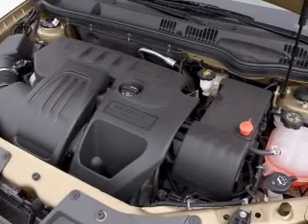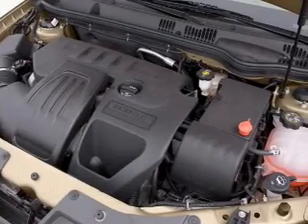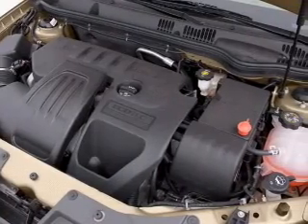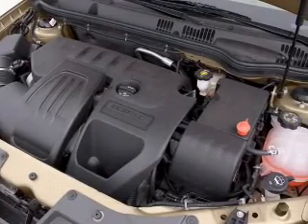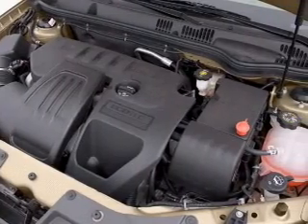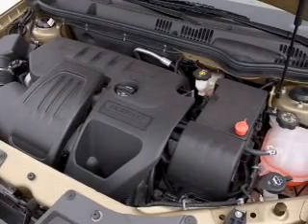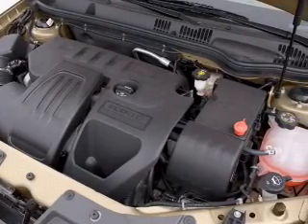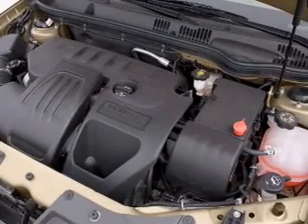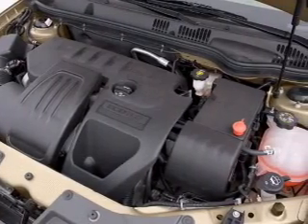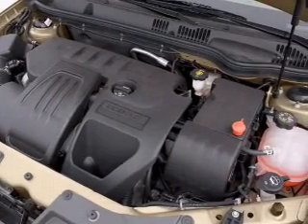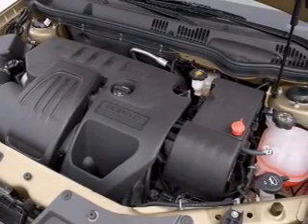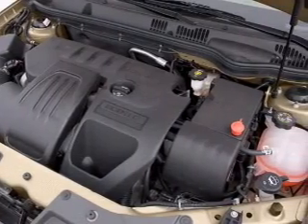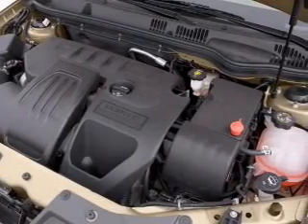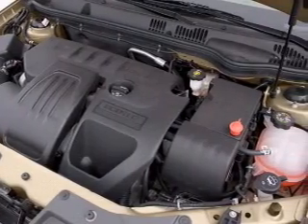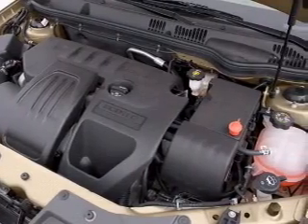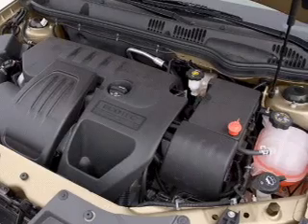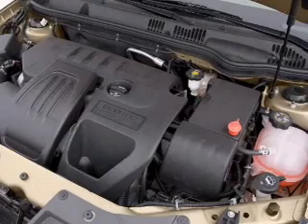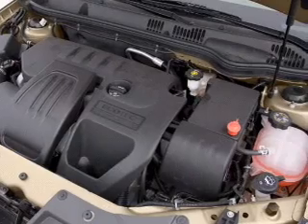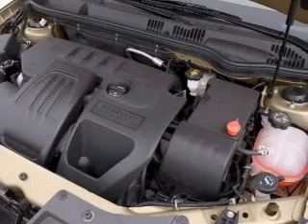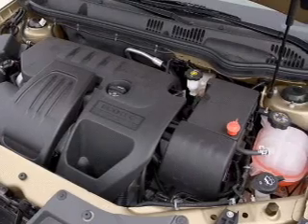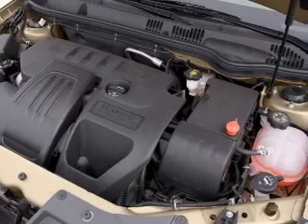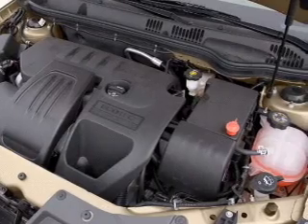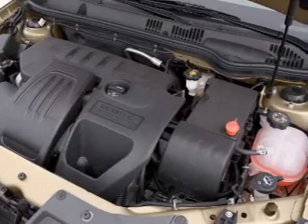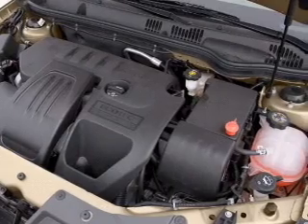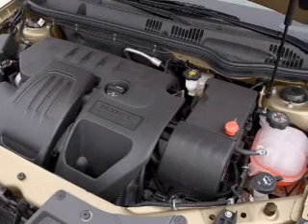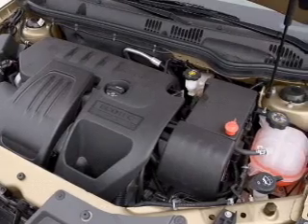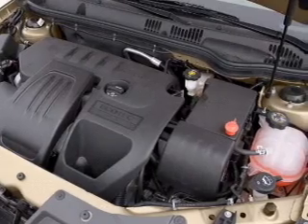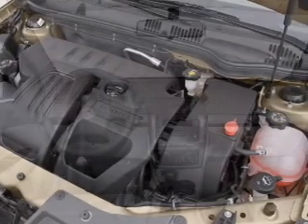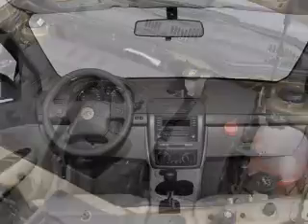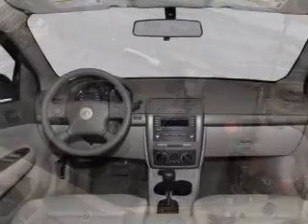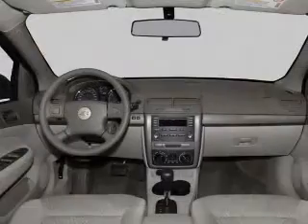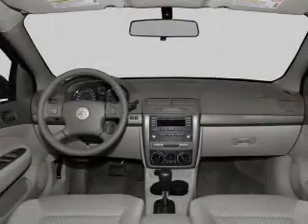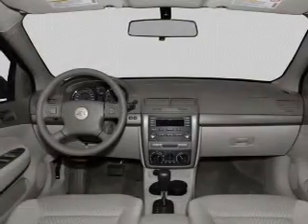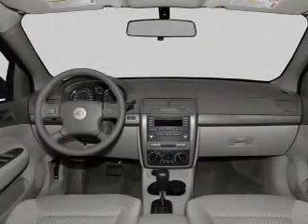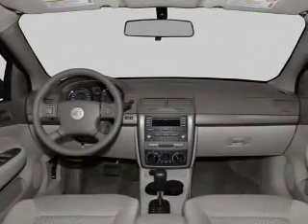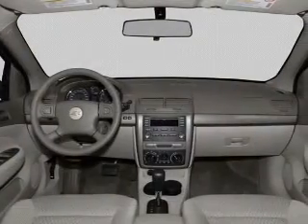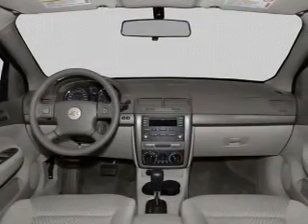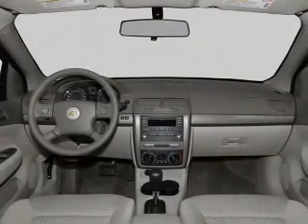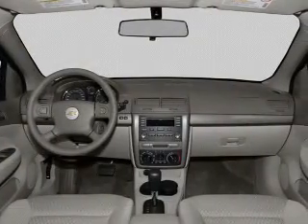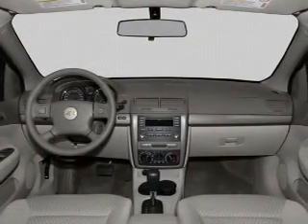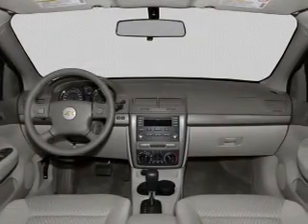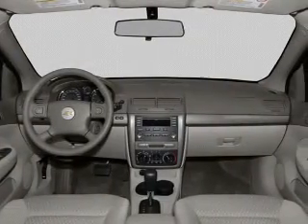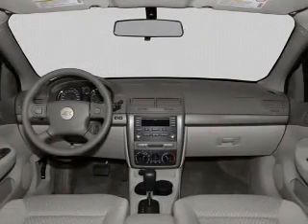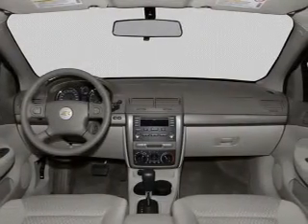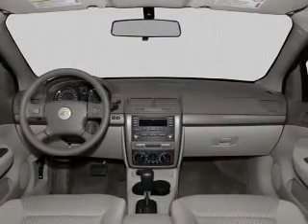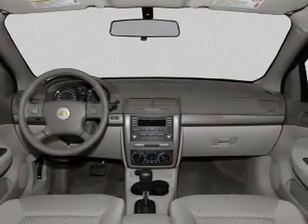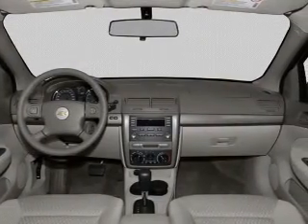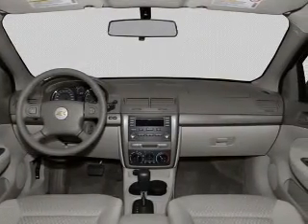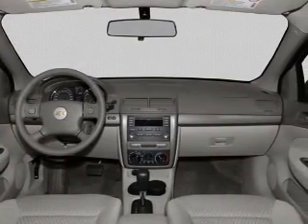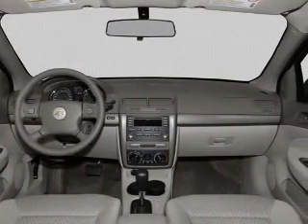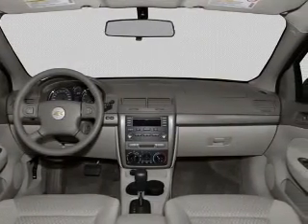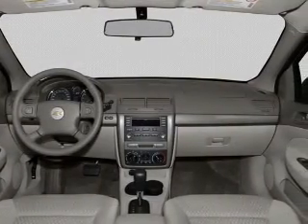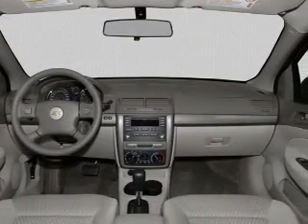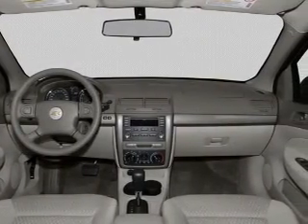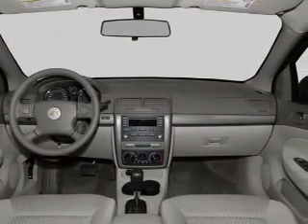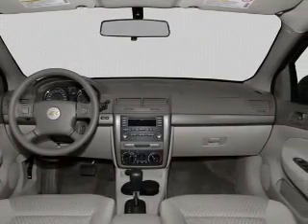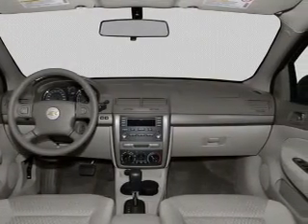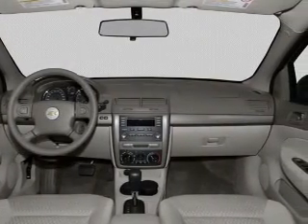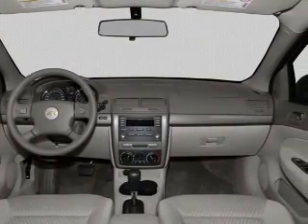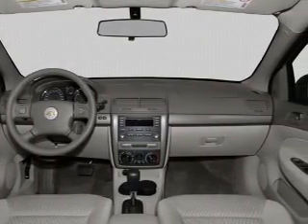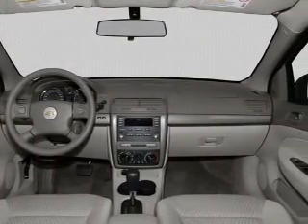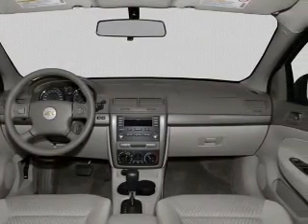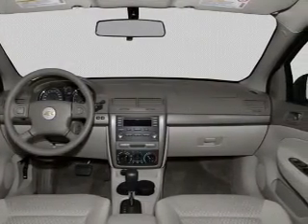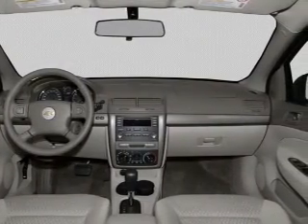Front ventilated disc brakes, passenger airbag, daytime running lights. Call today to schedule a test drive.